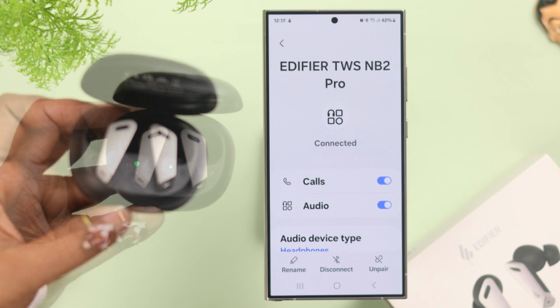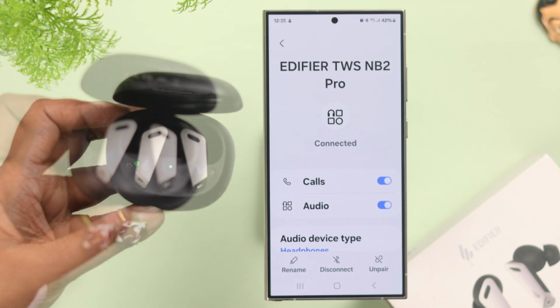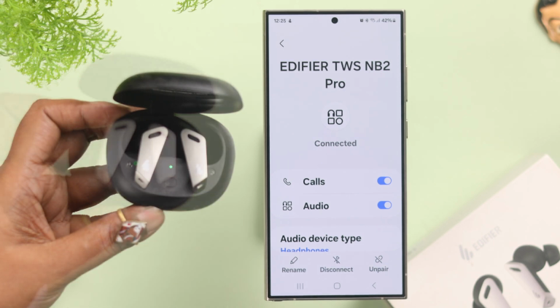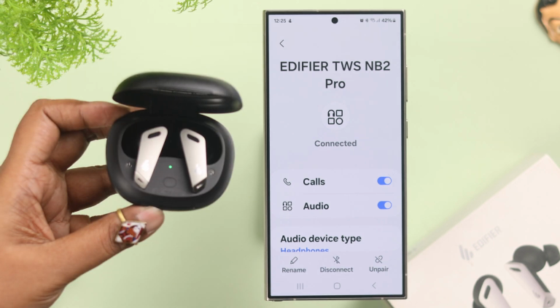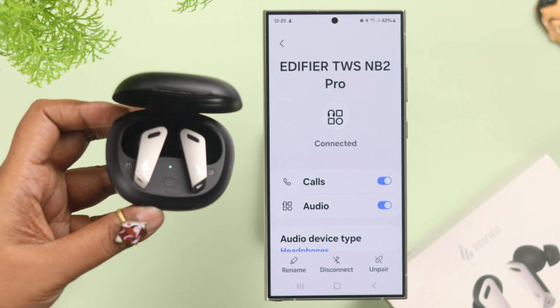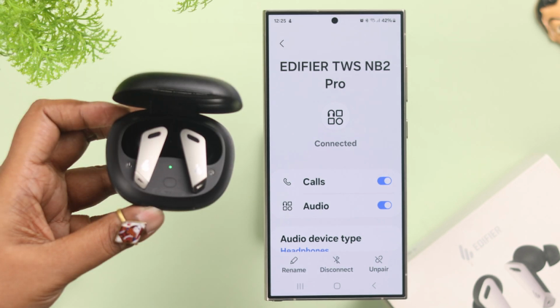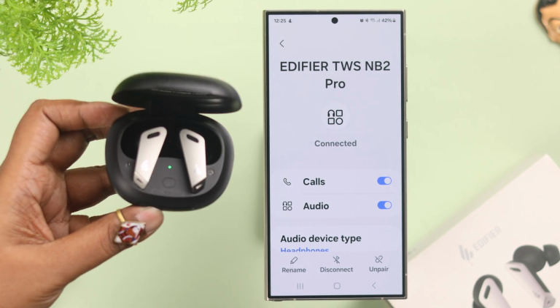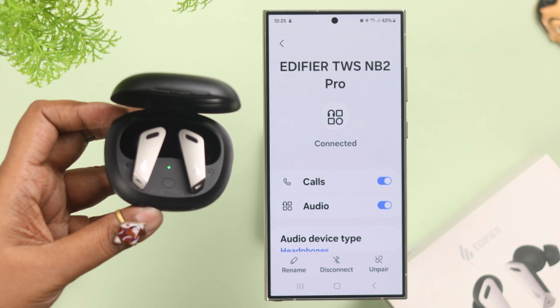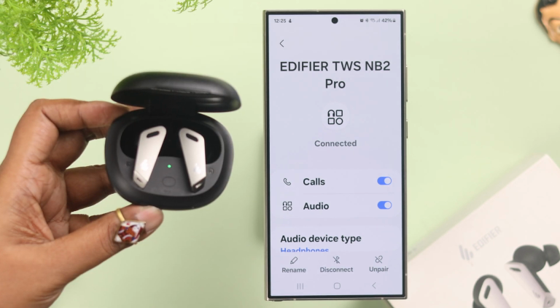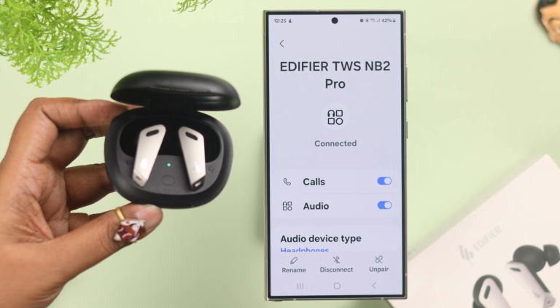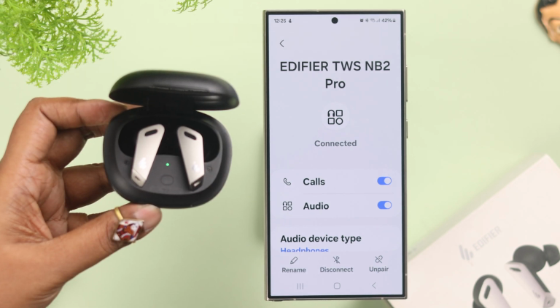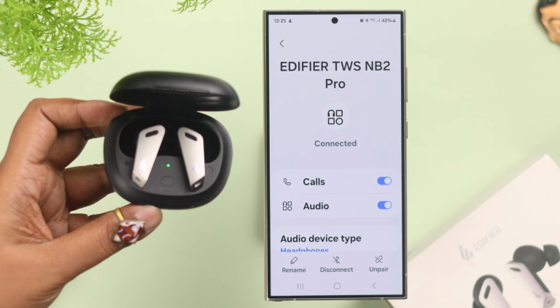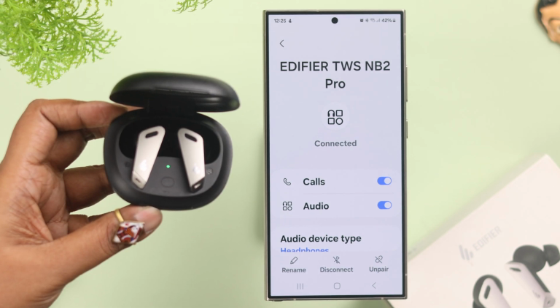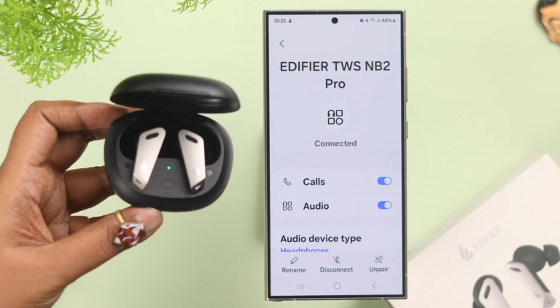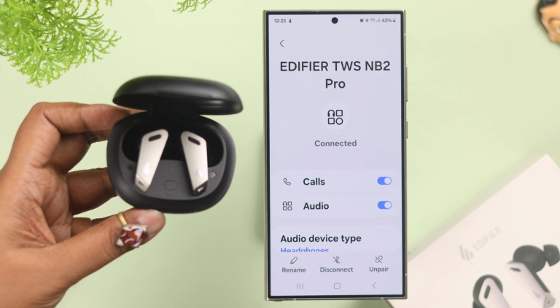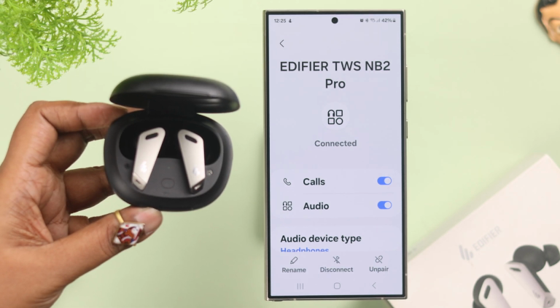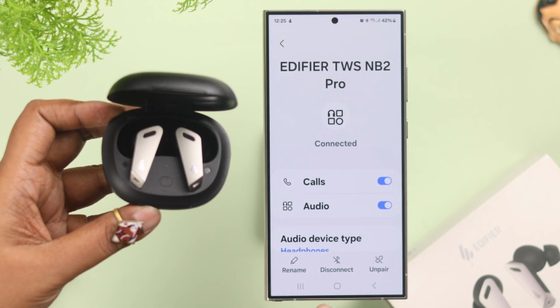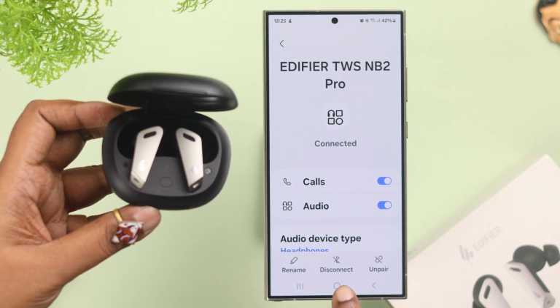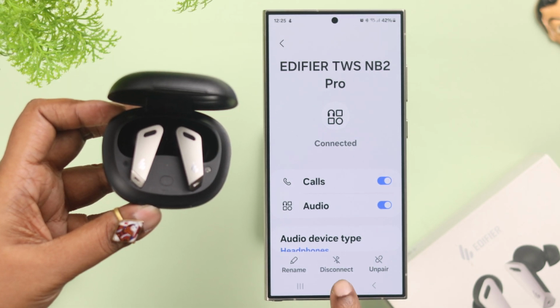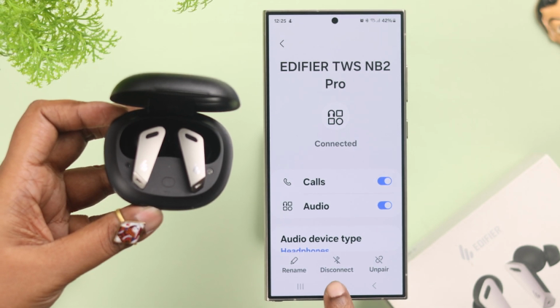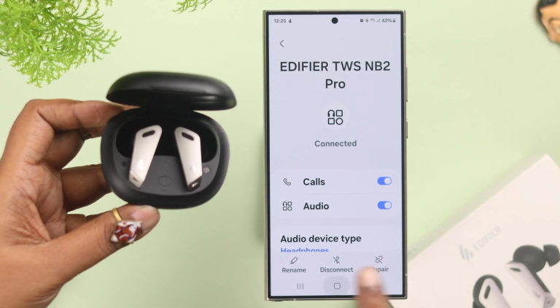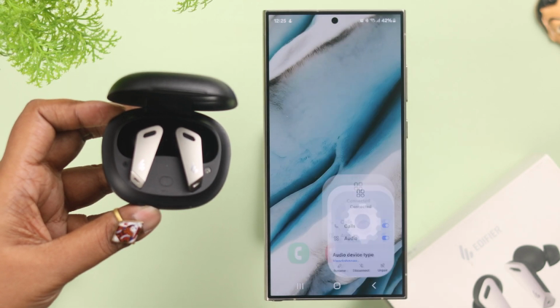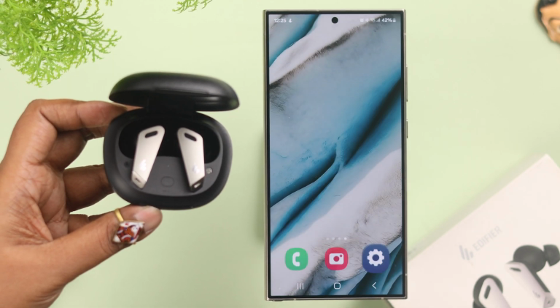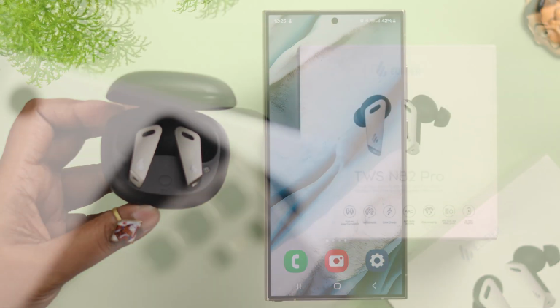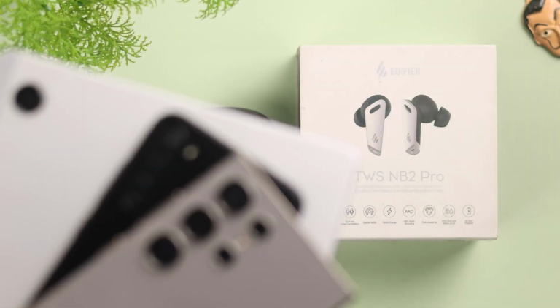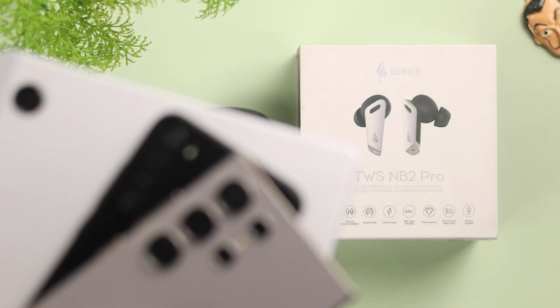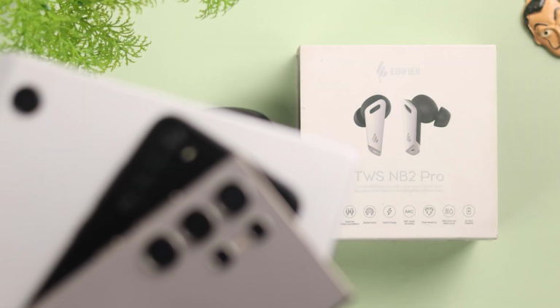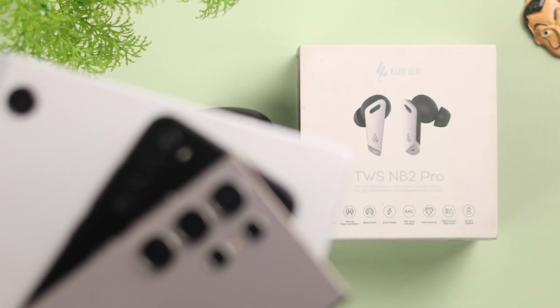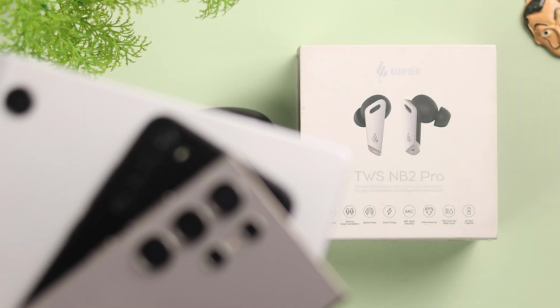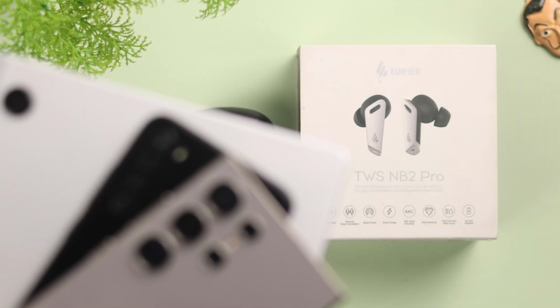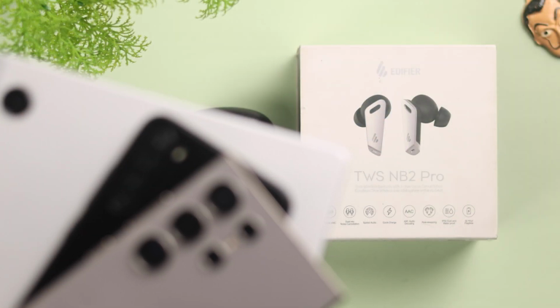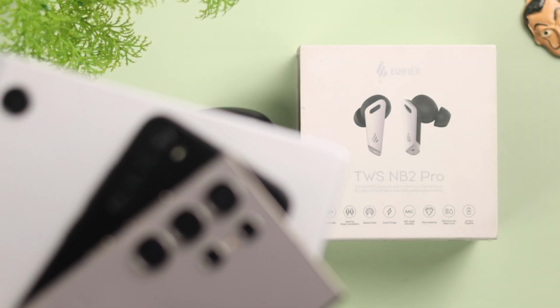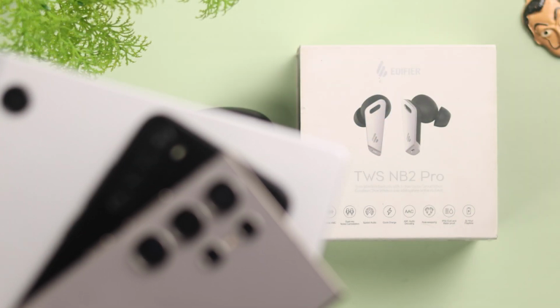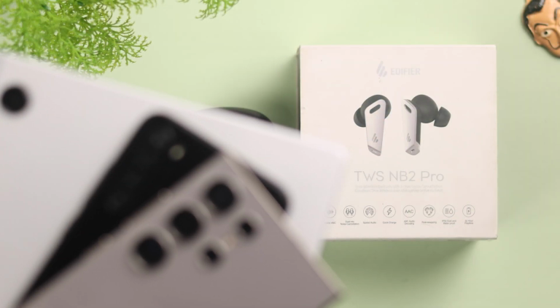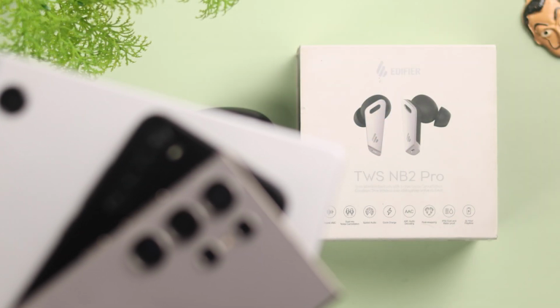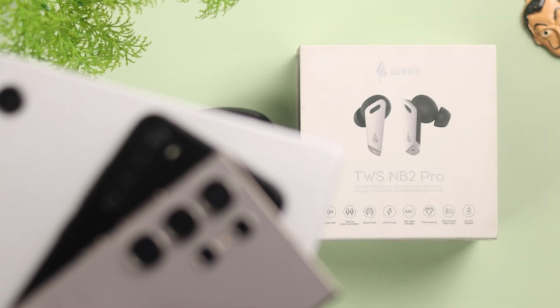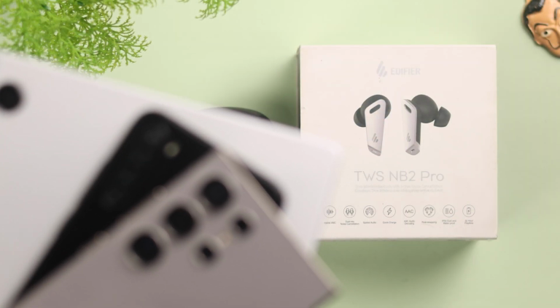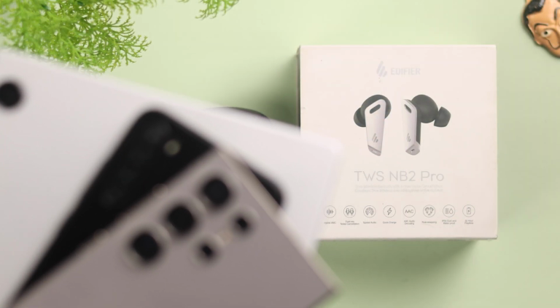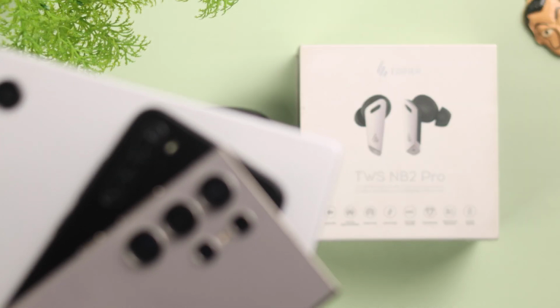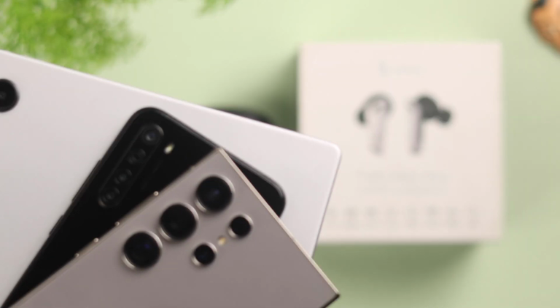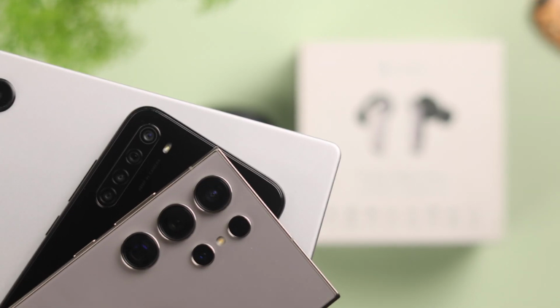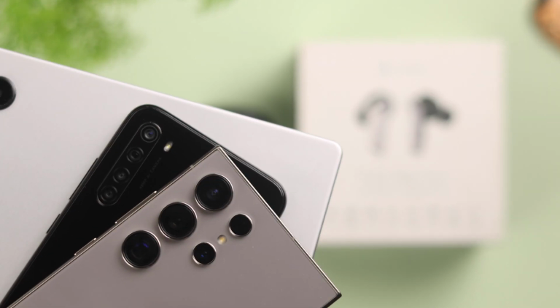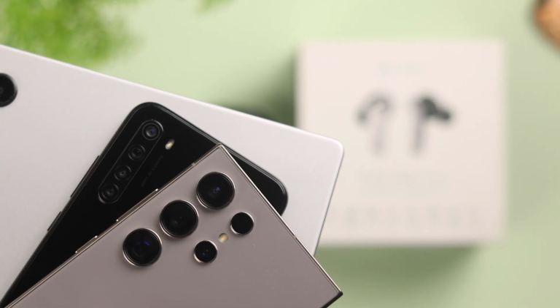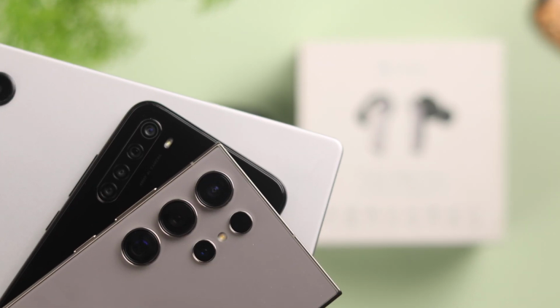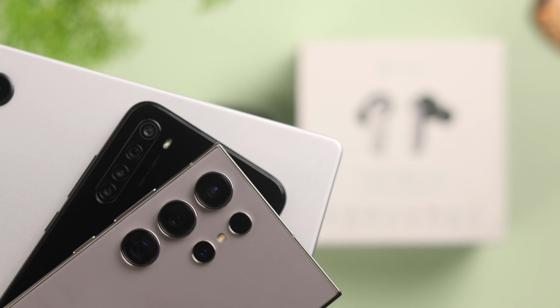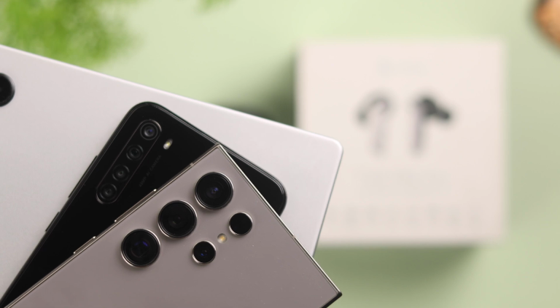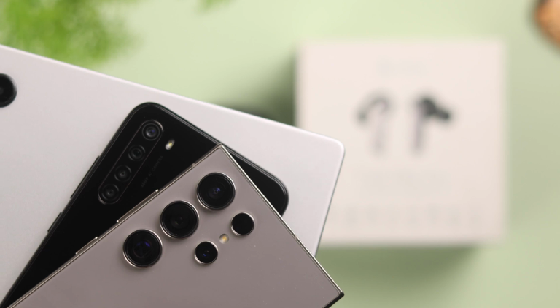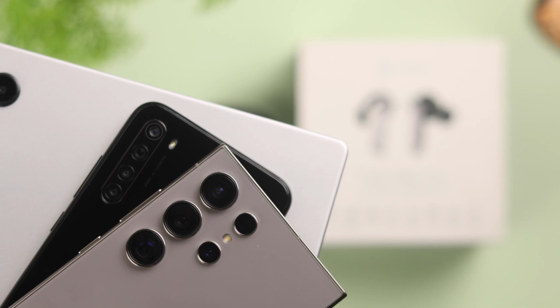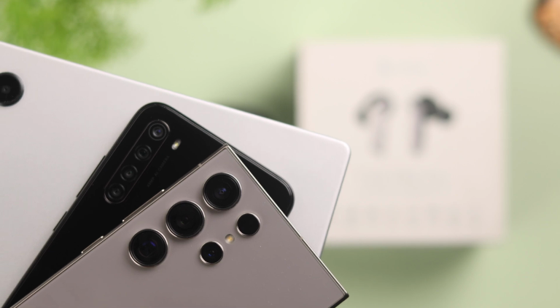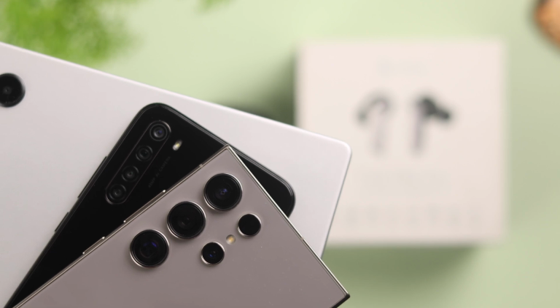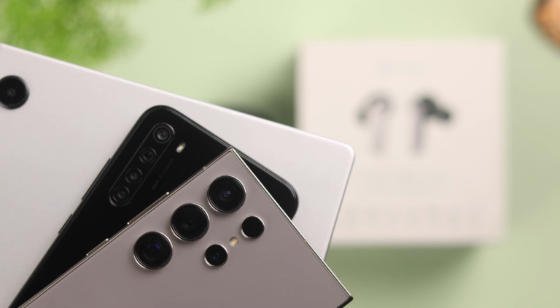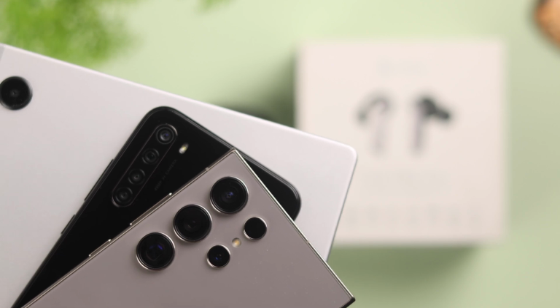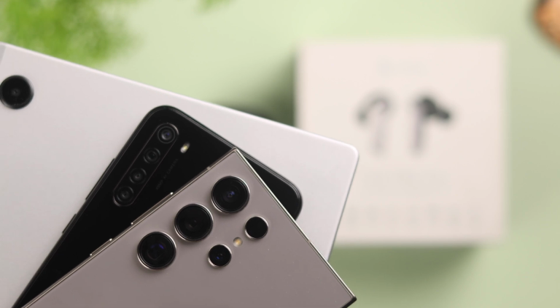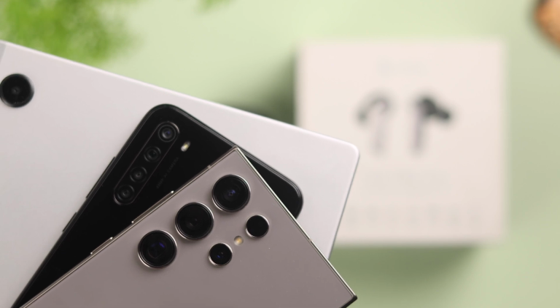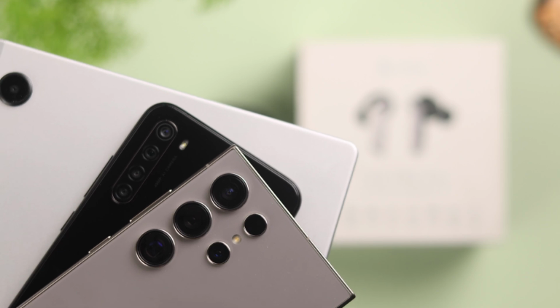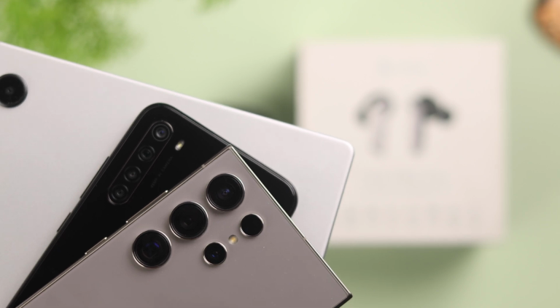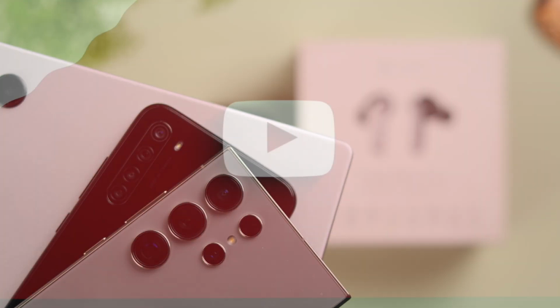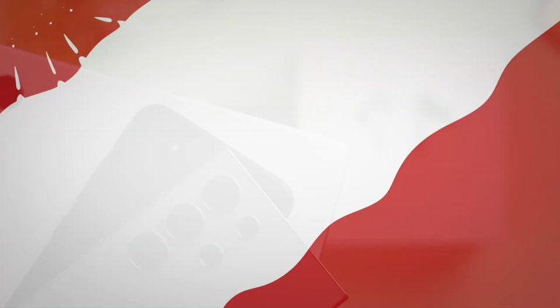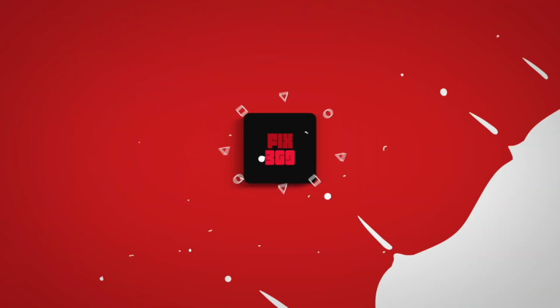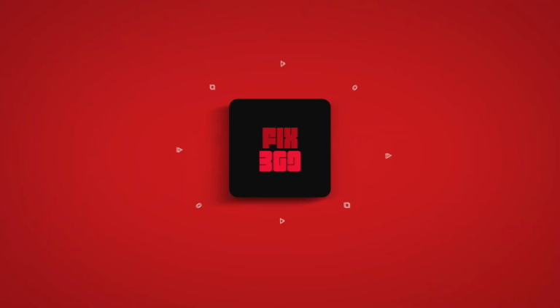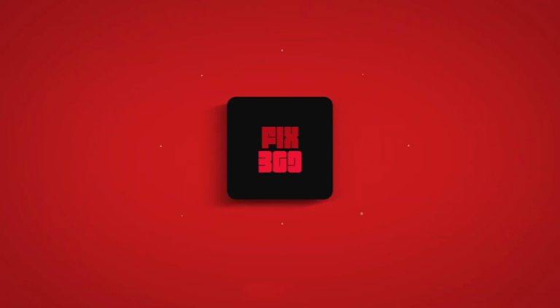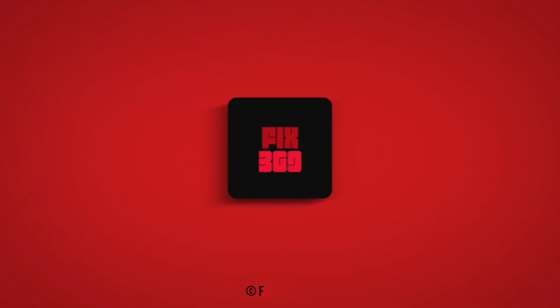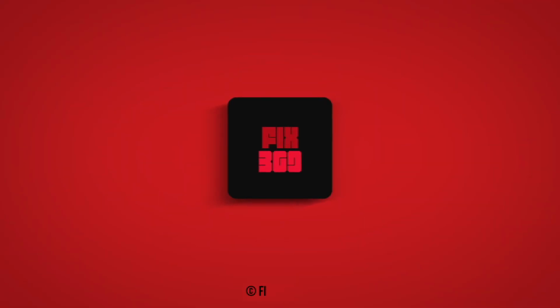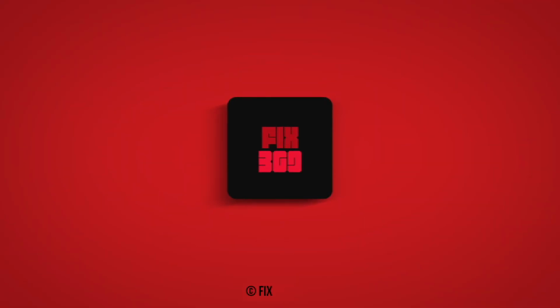So that's how easily you can pair and connect your Edifier TWS NB2 Pro with any of your smartphones and Android devices. Thanks for watching.